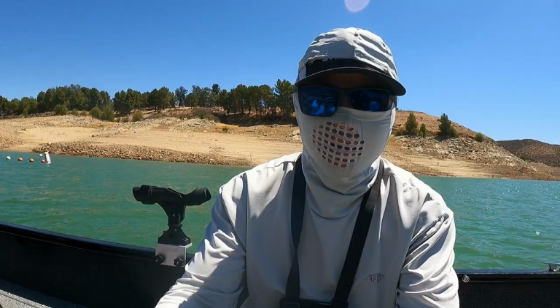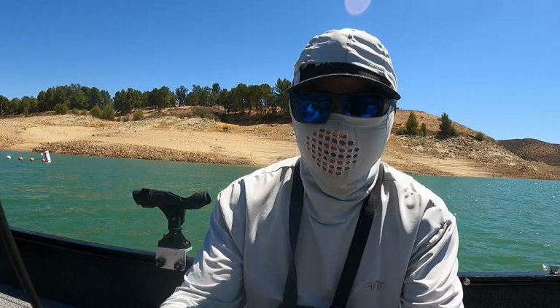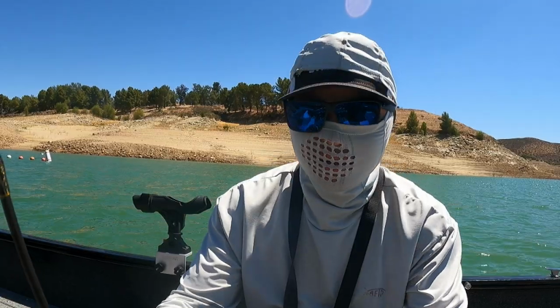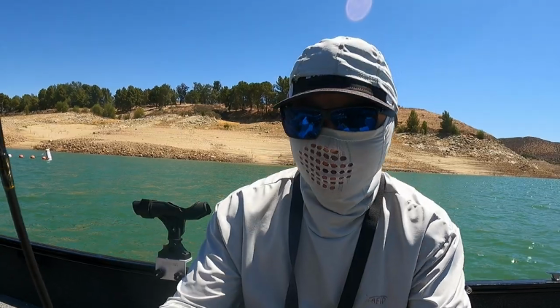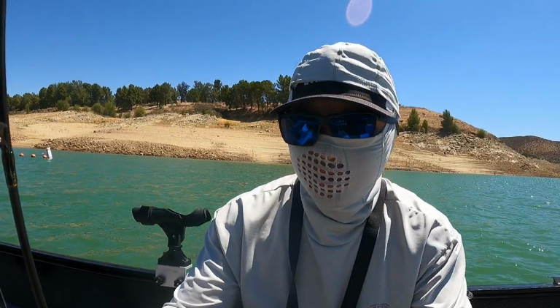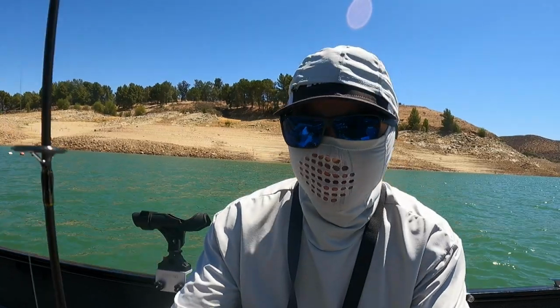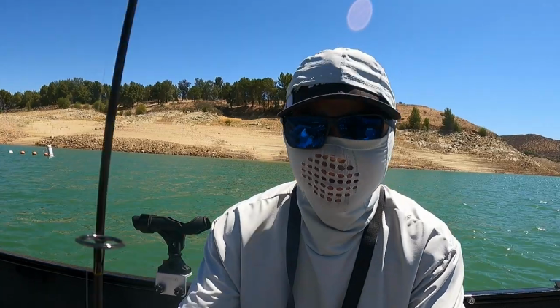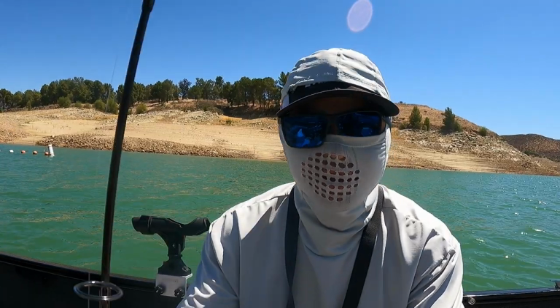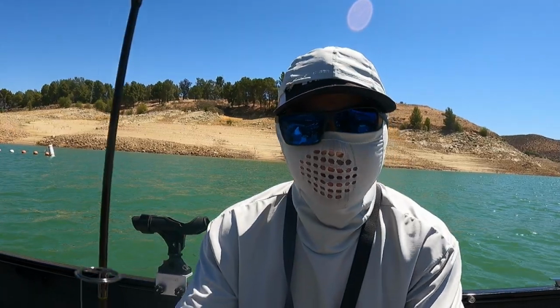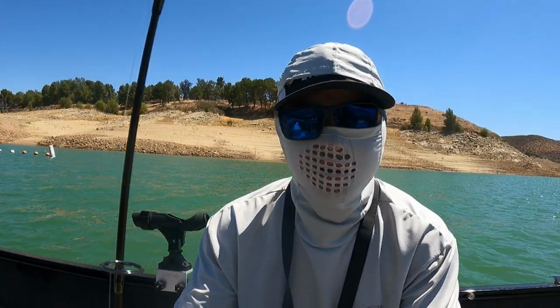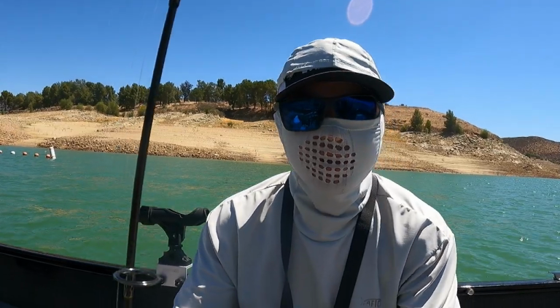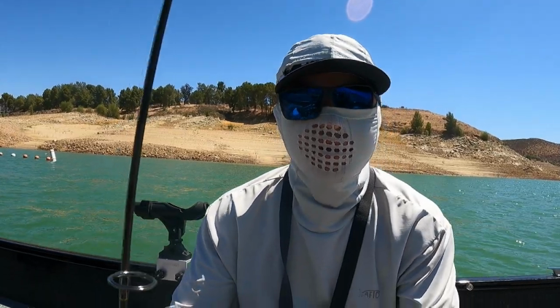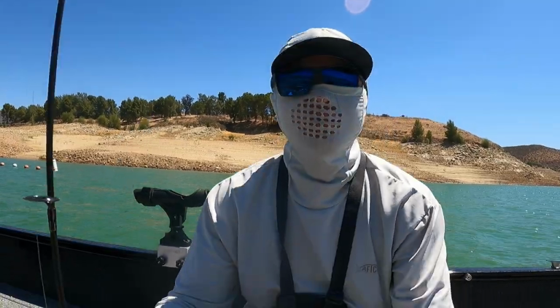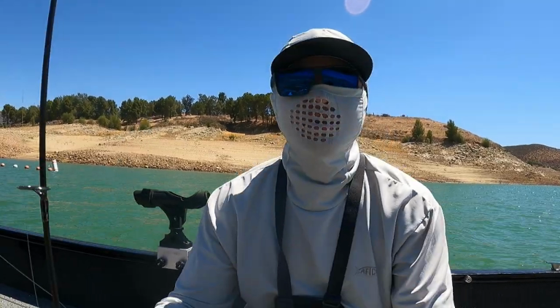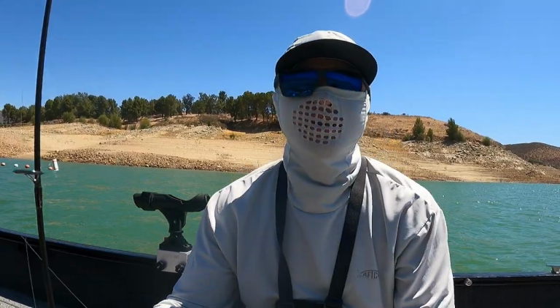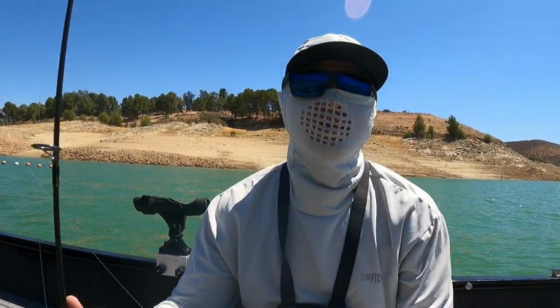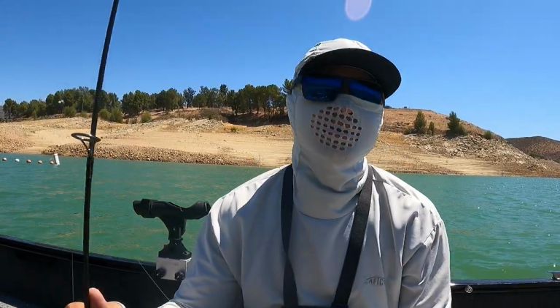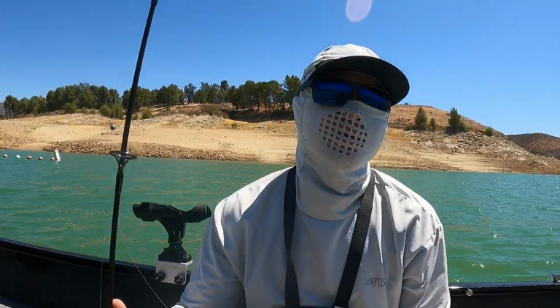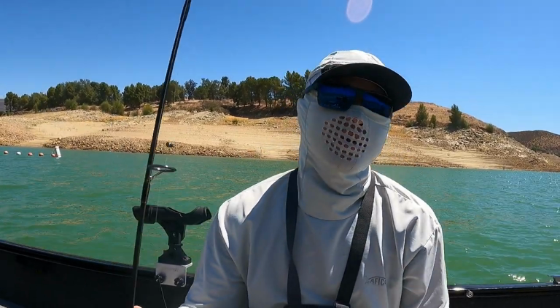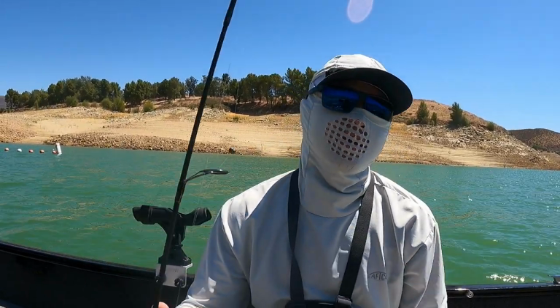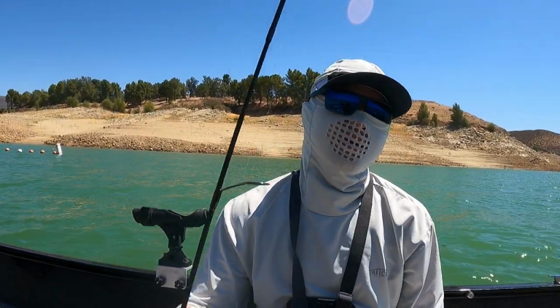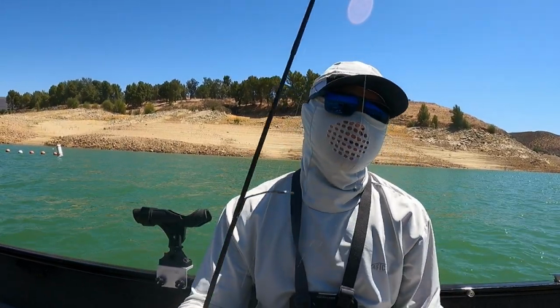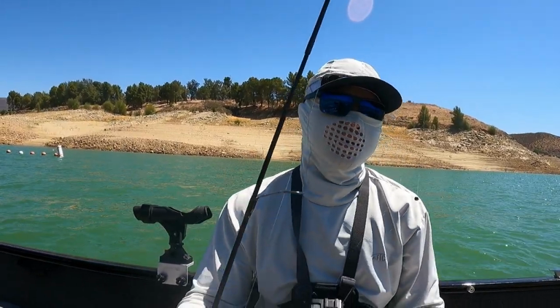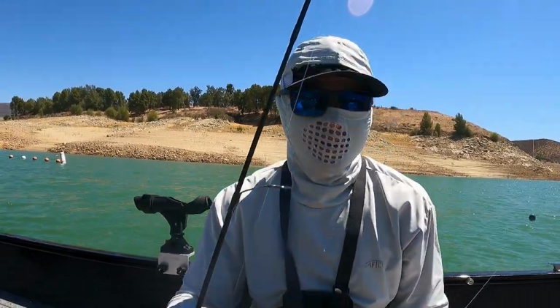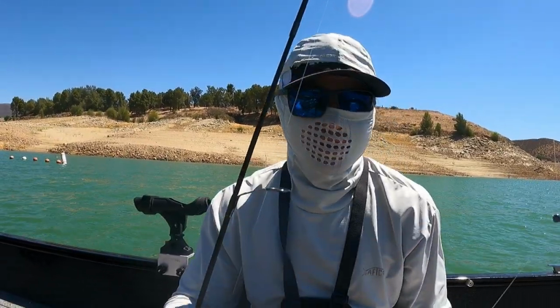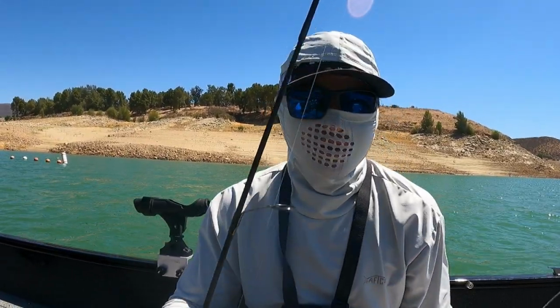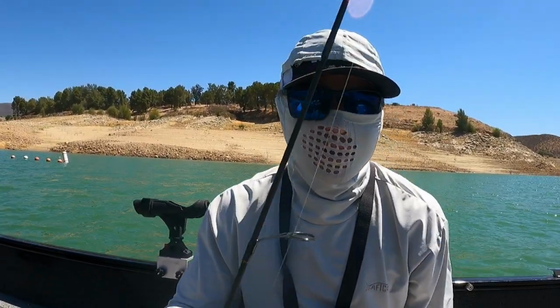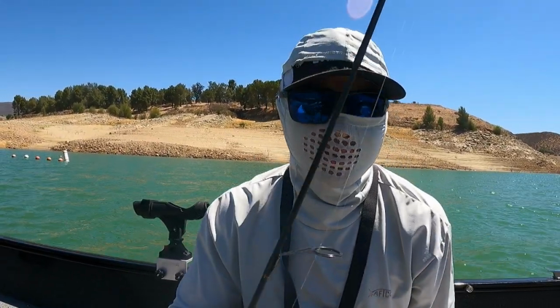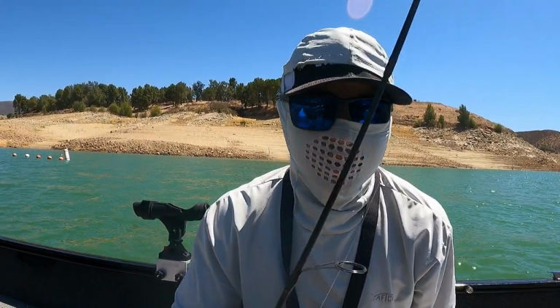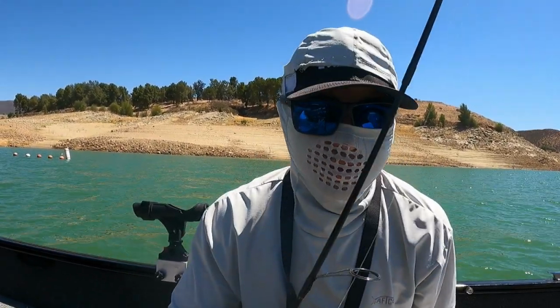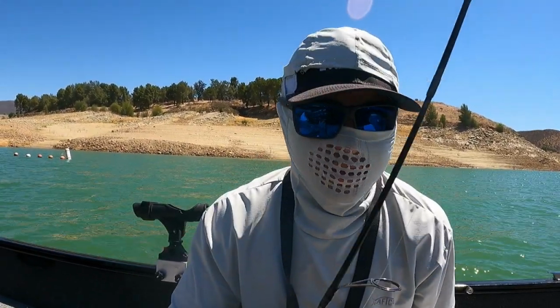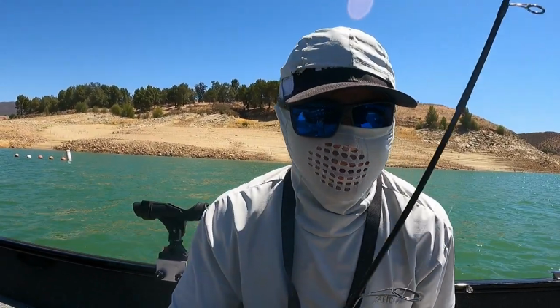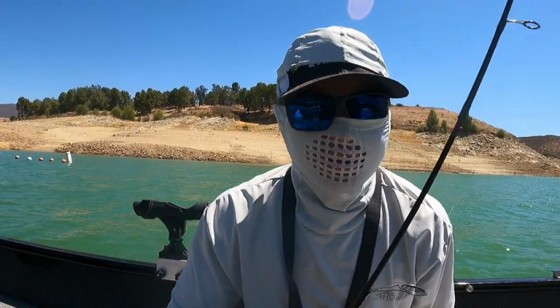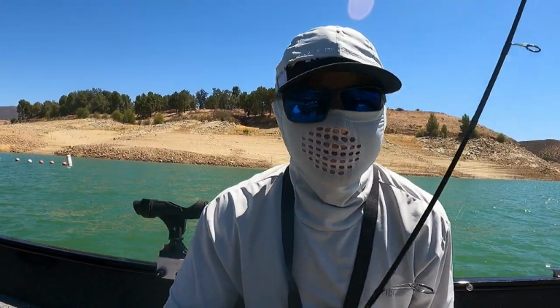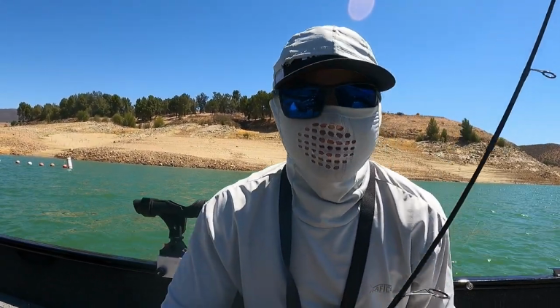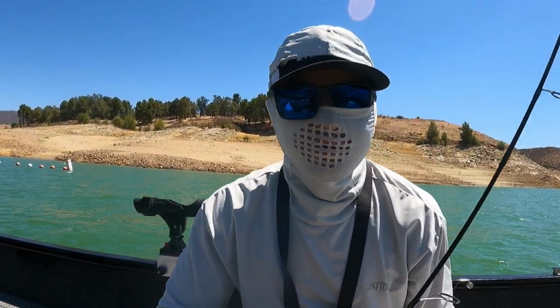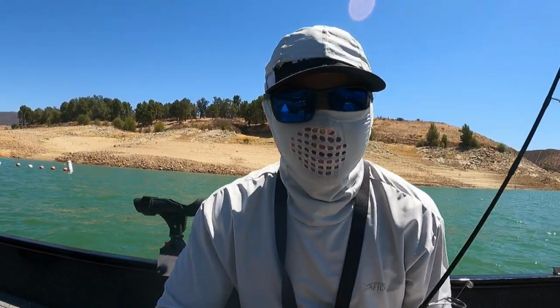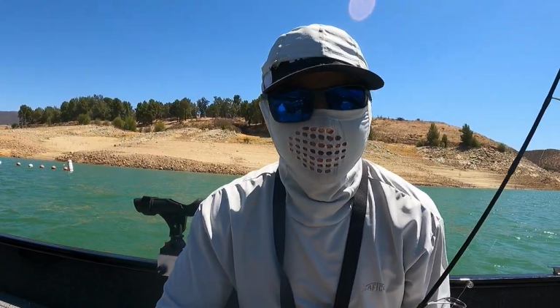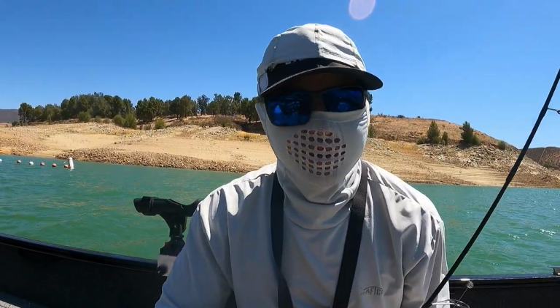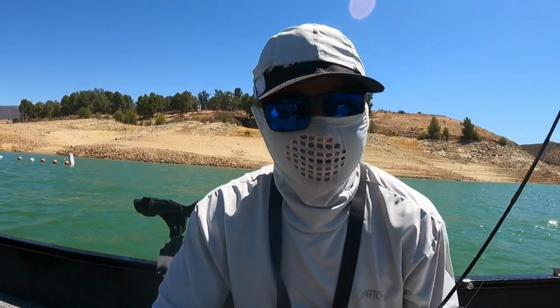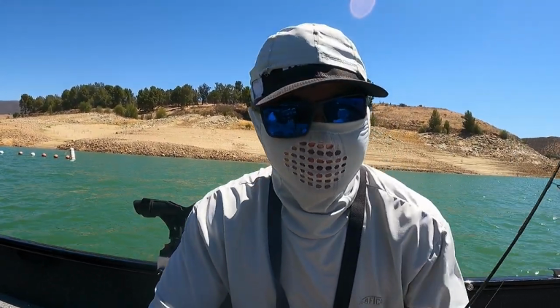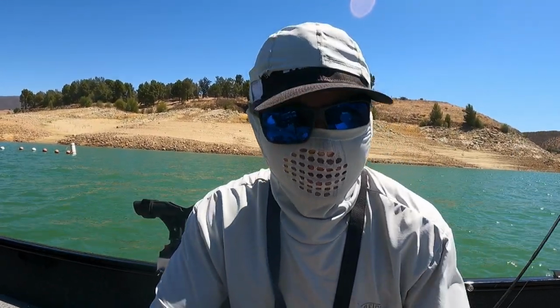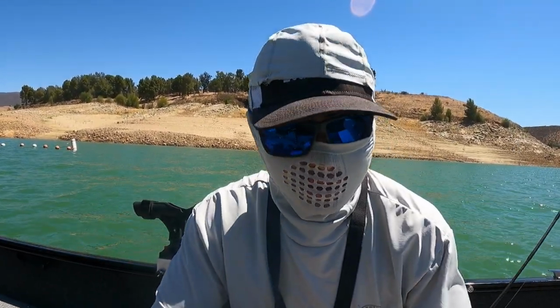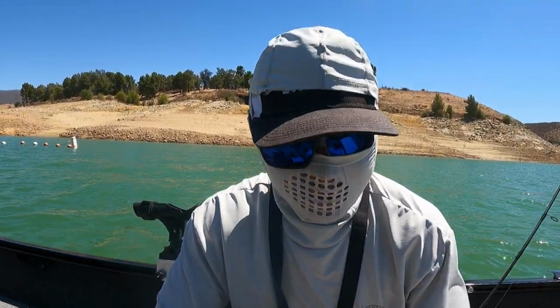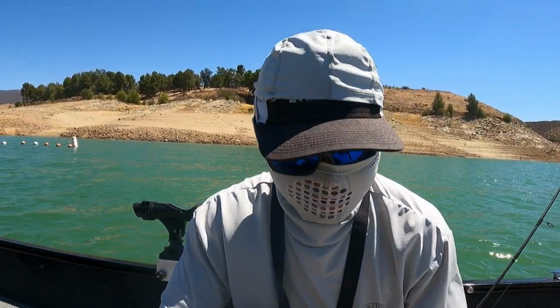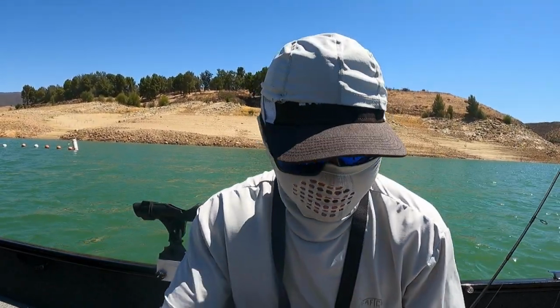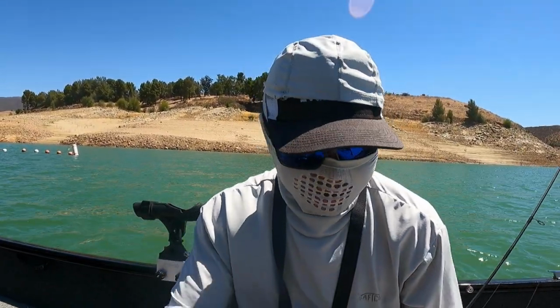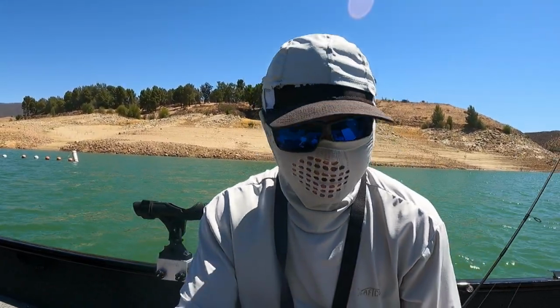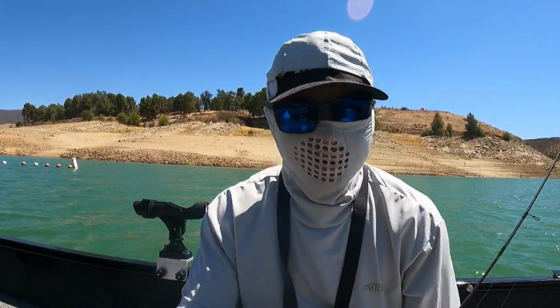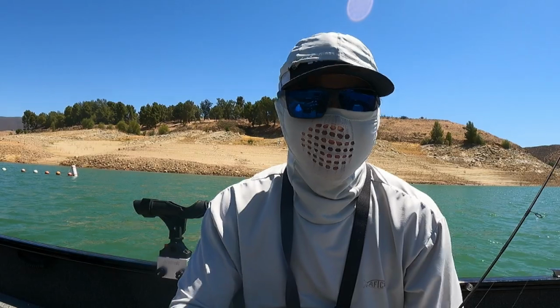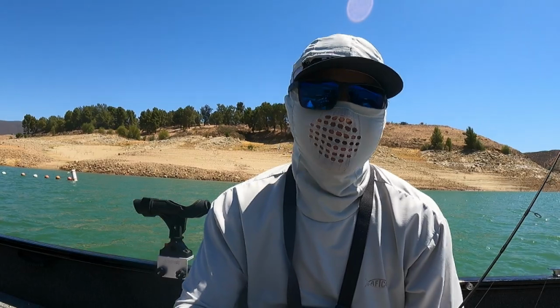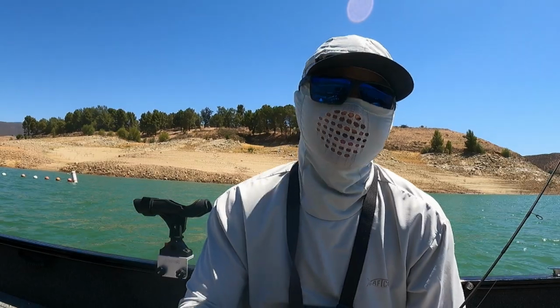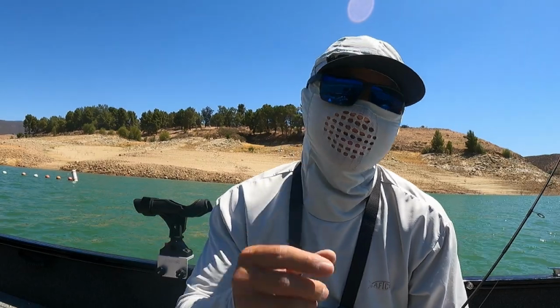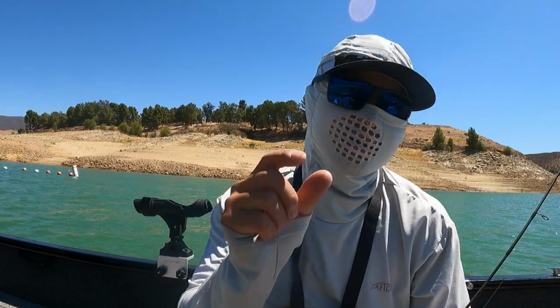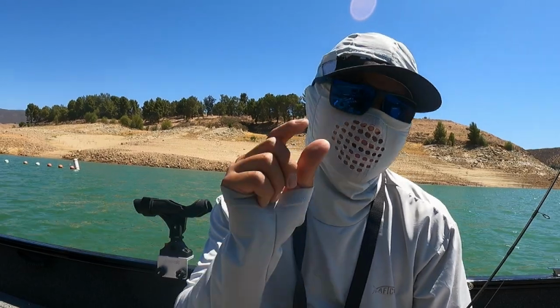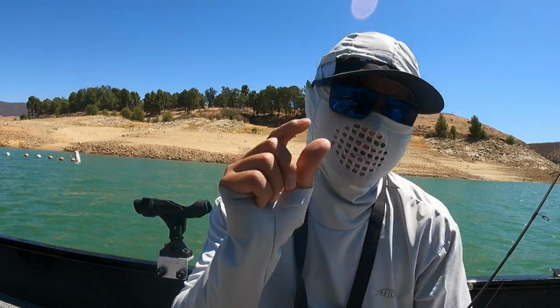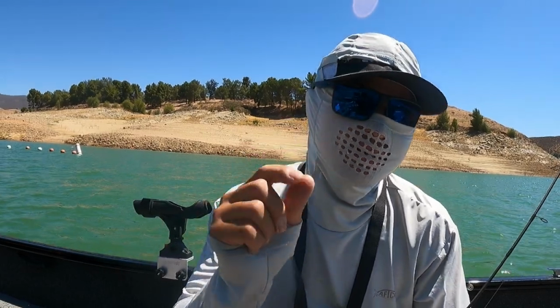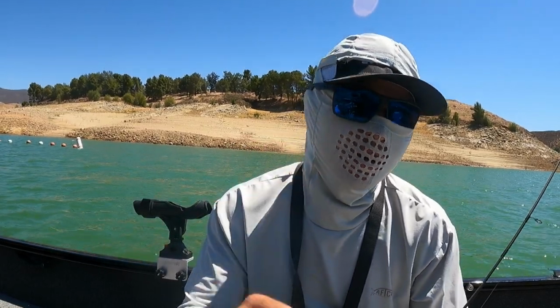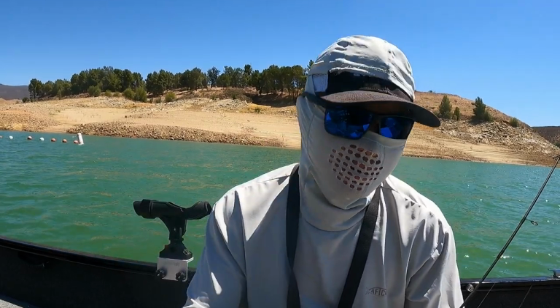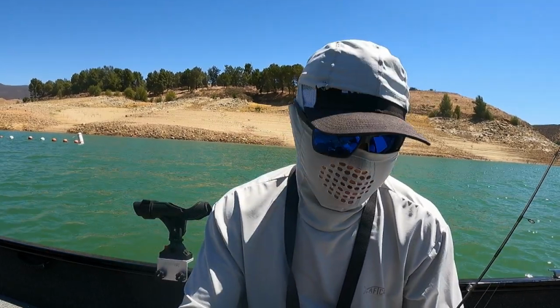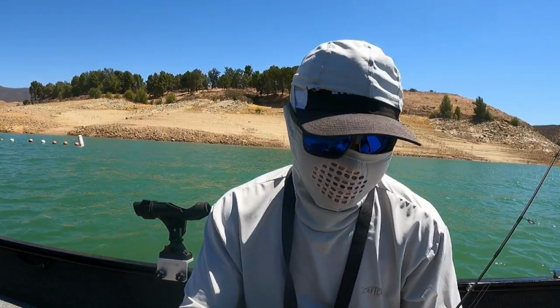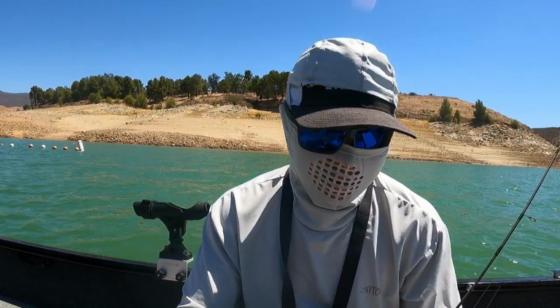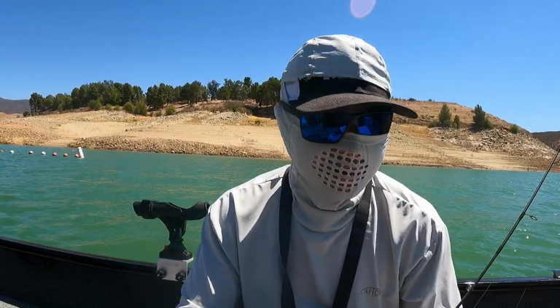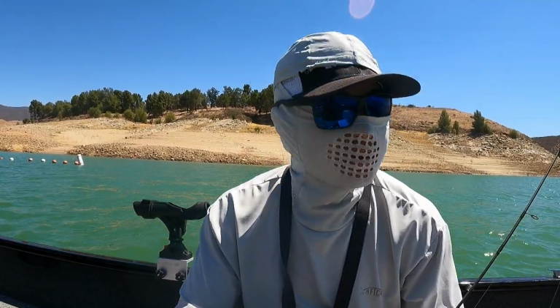I'm gonna show you guys today a really easy way to catch stripers using fresh sardines cut into small pieces.